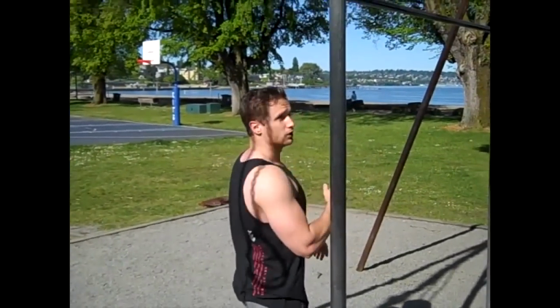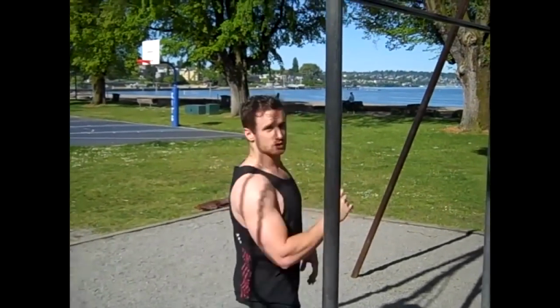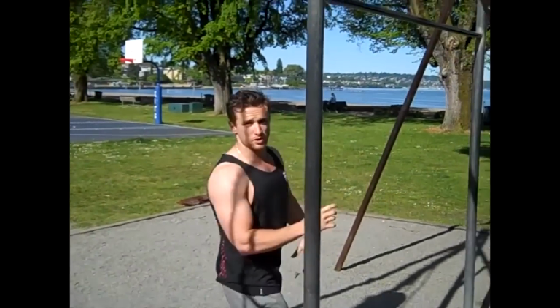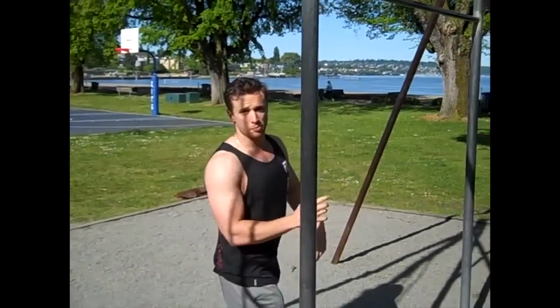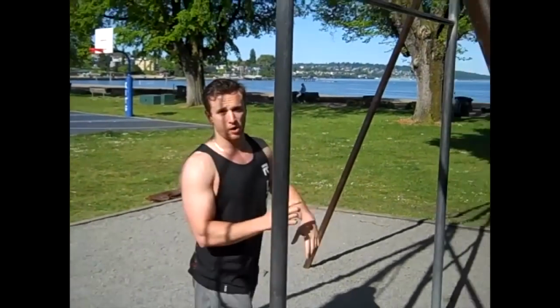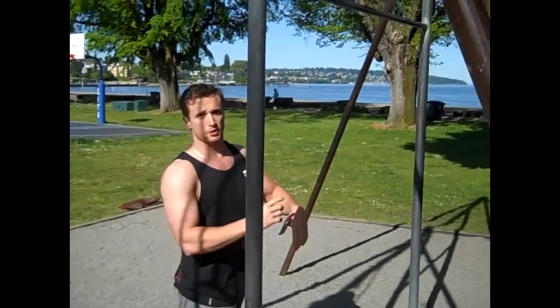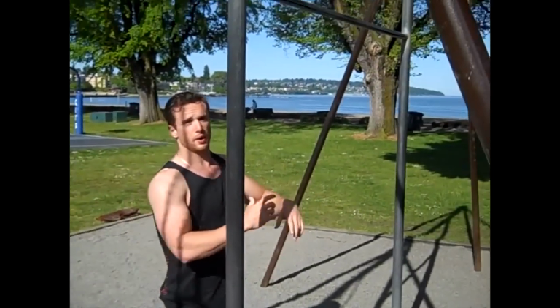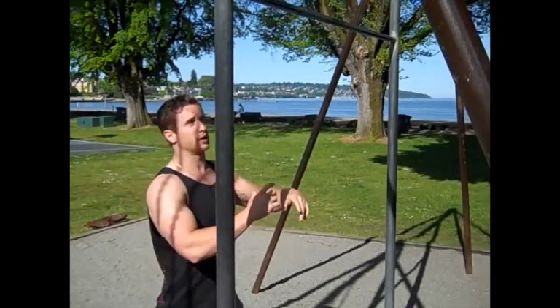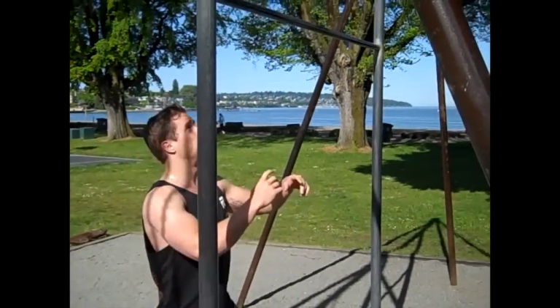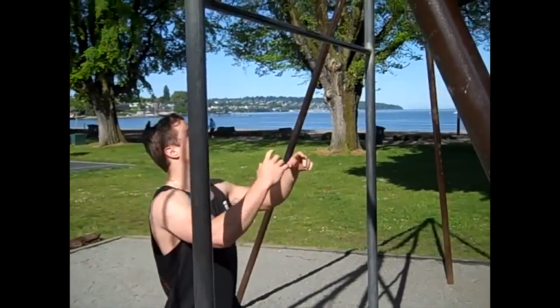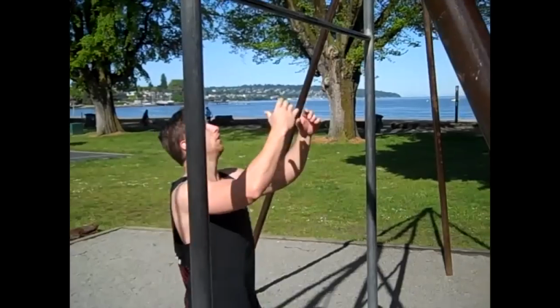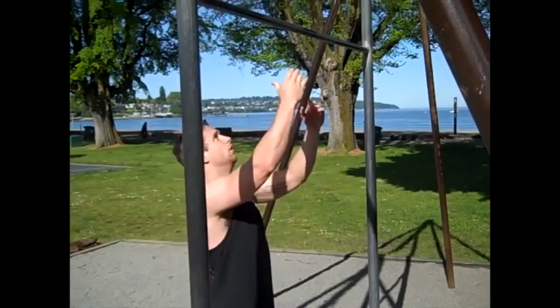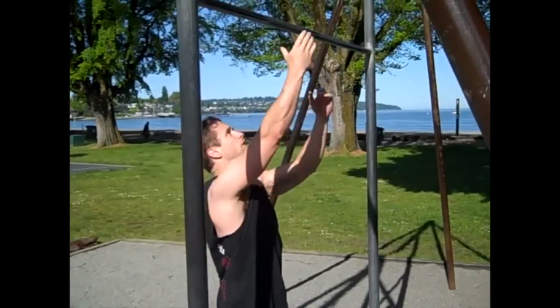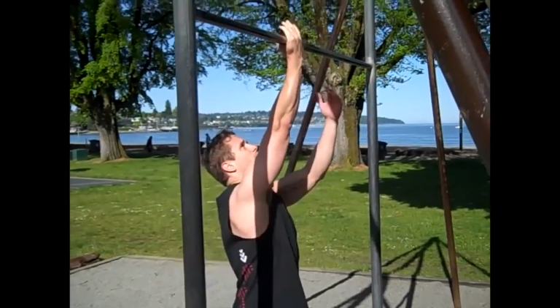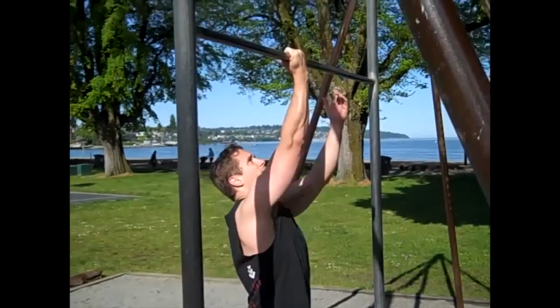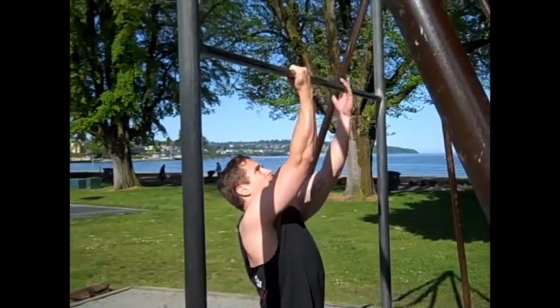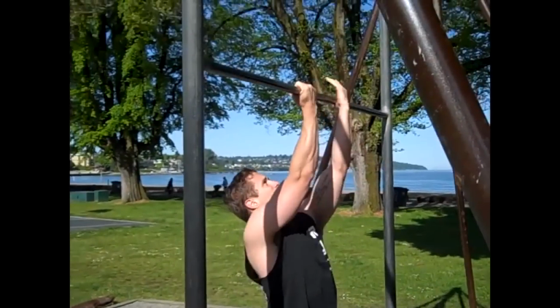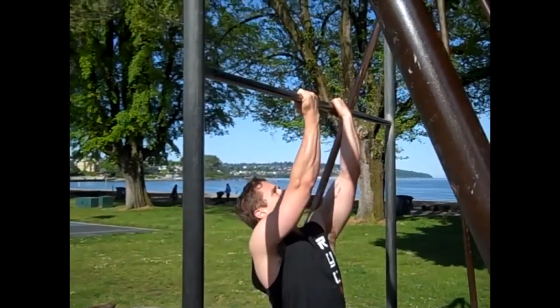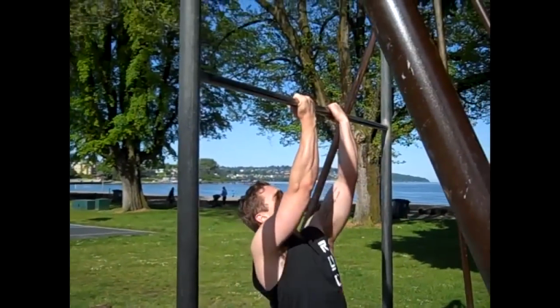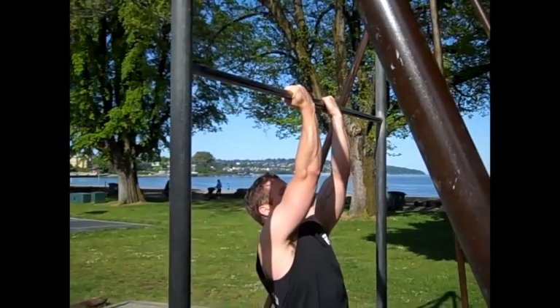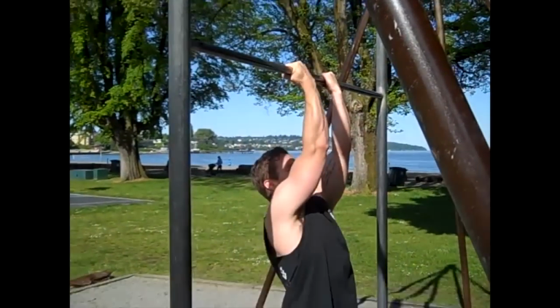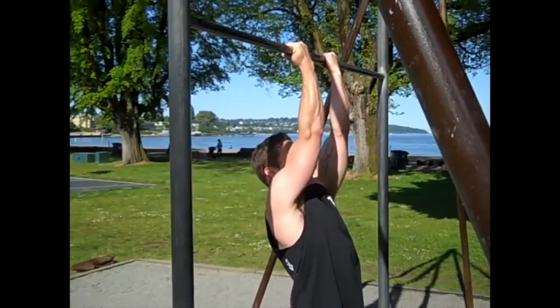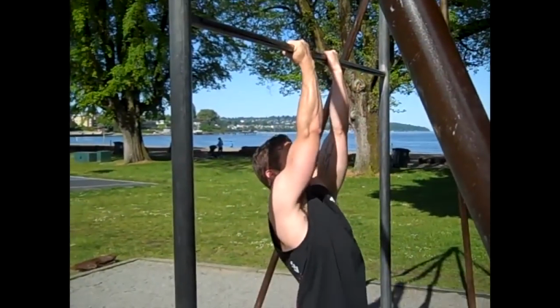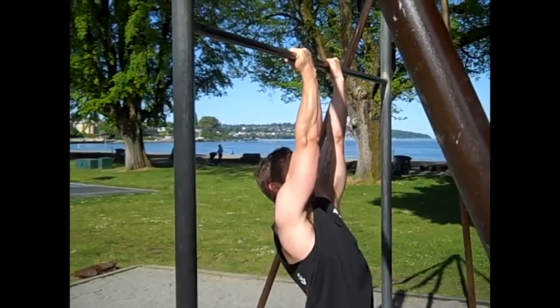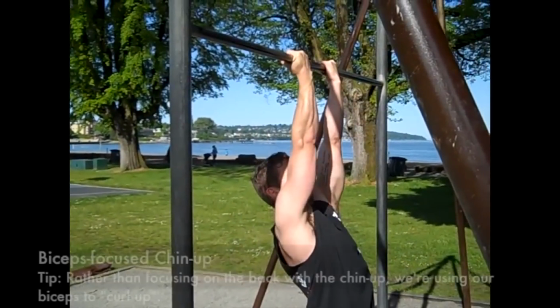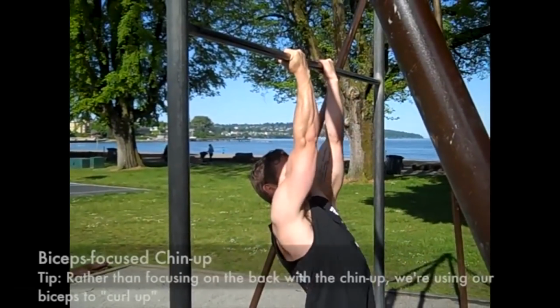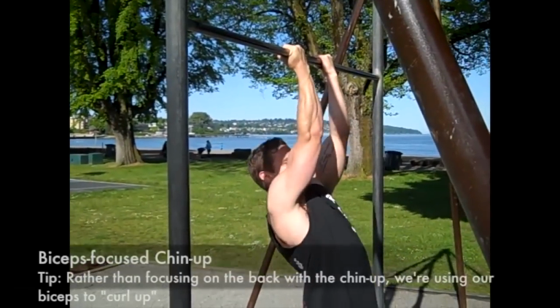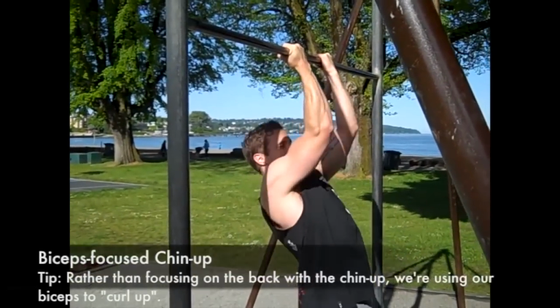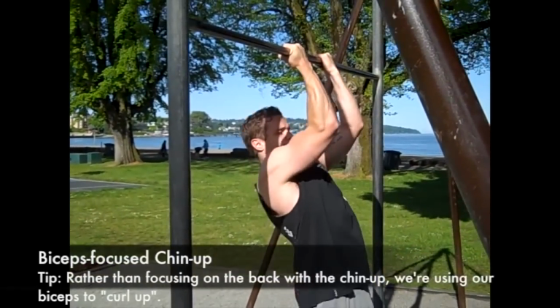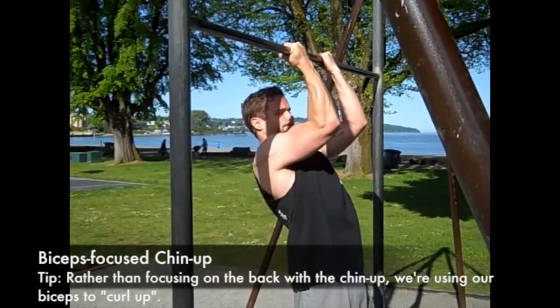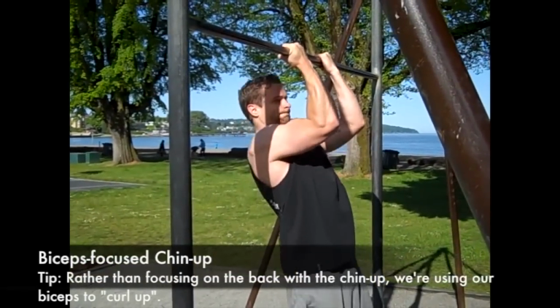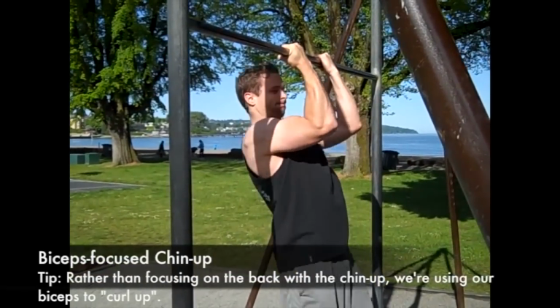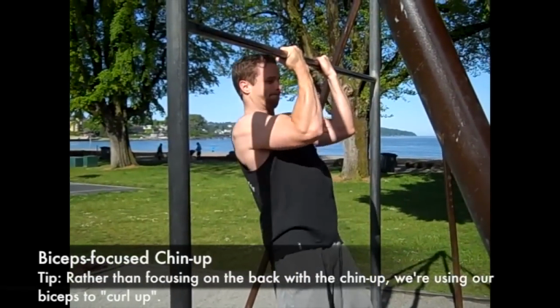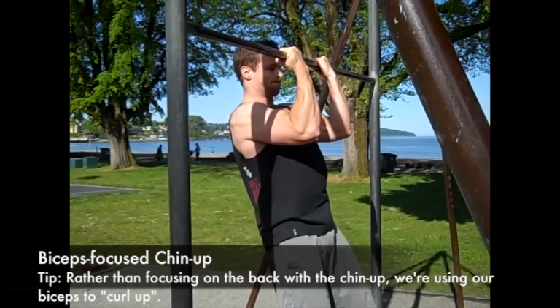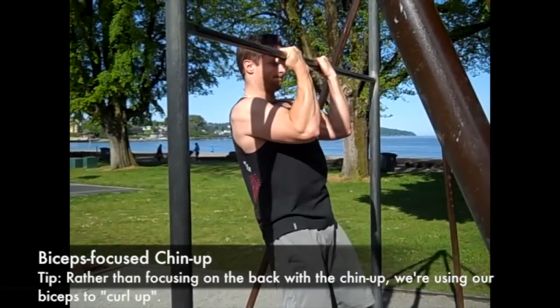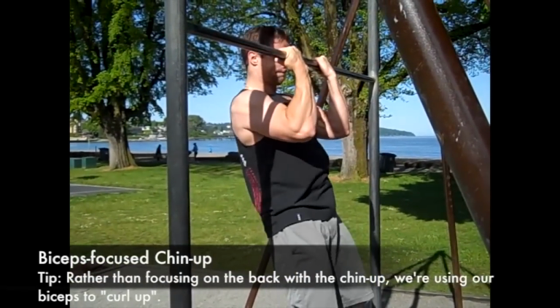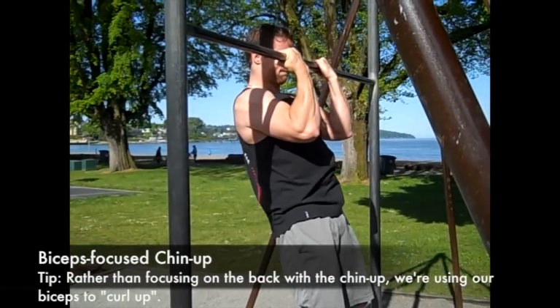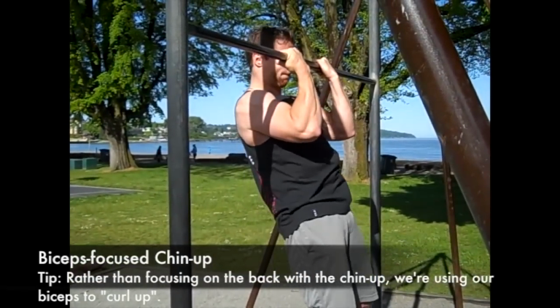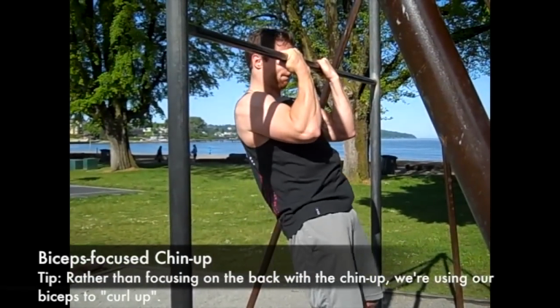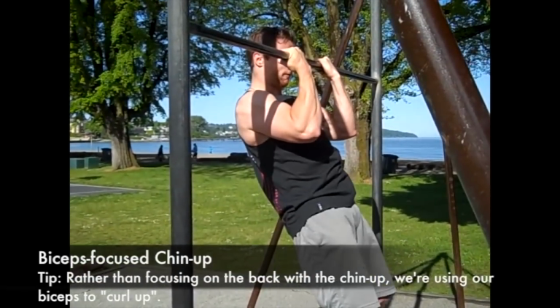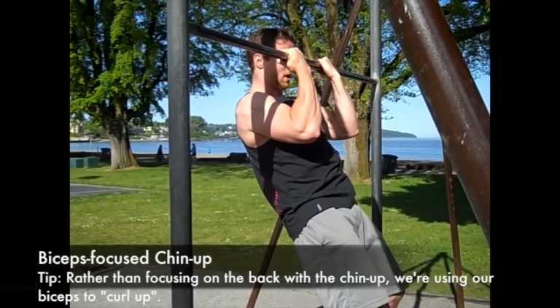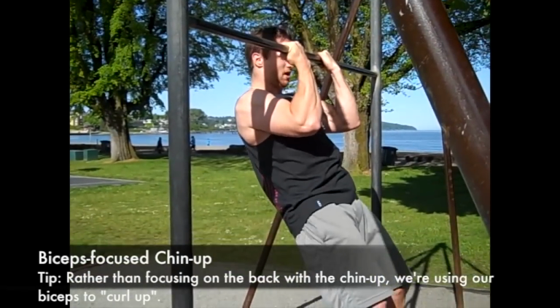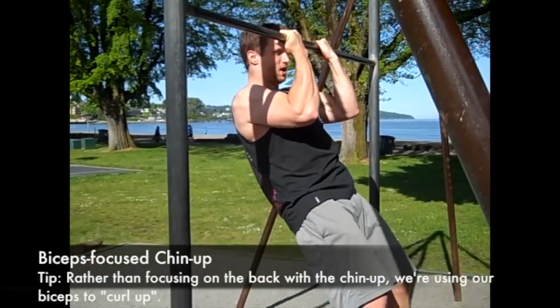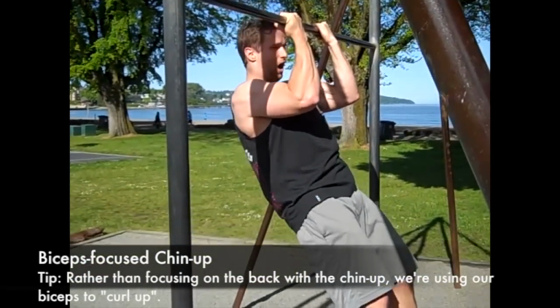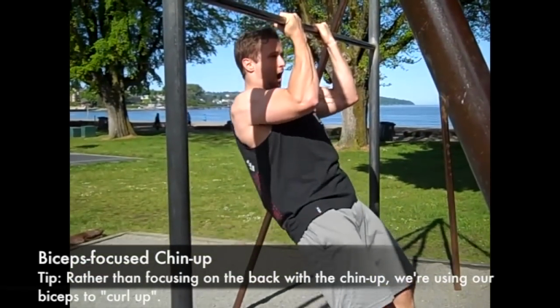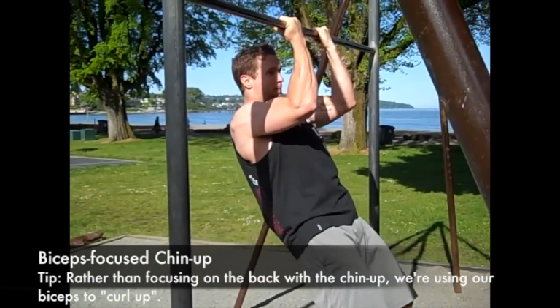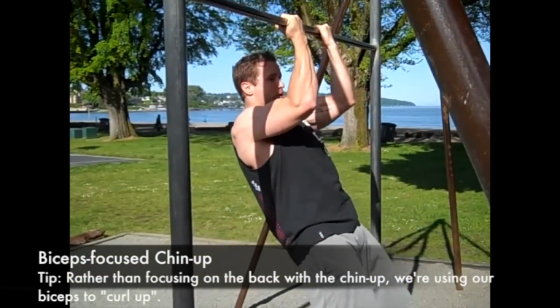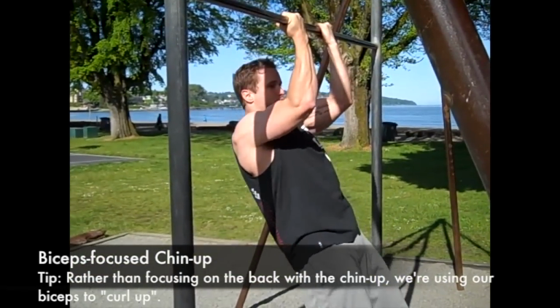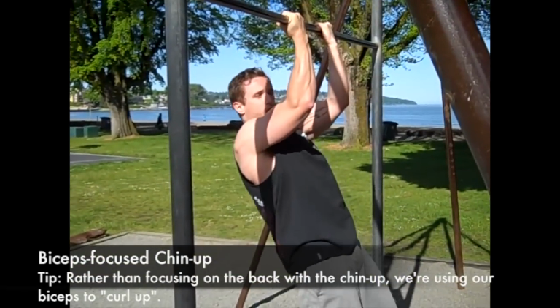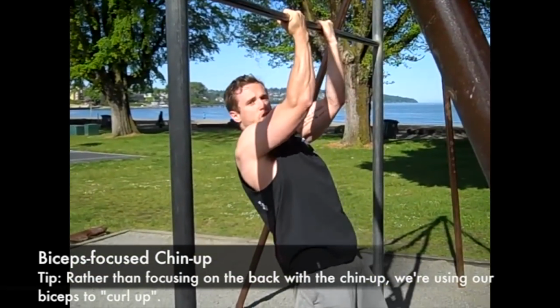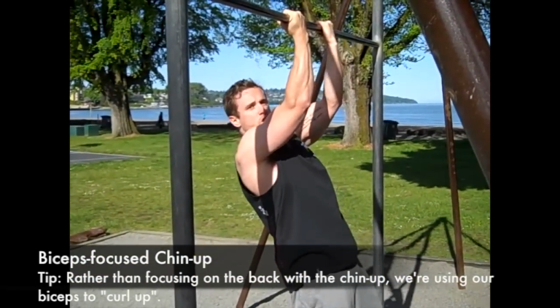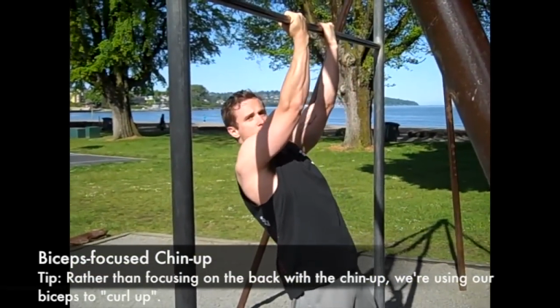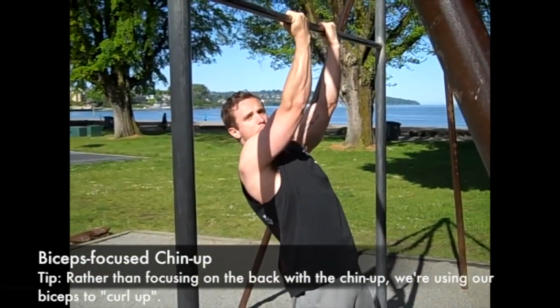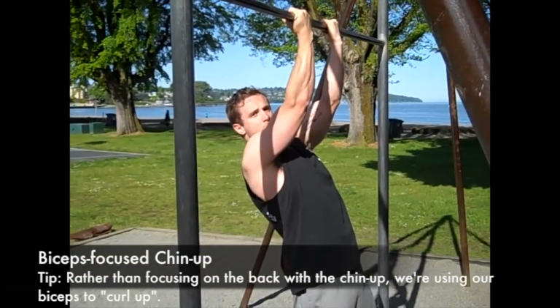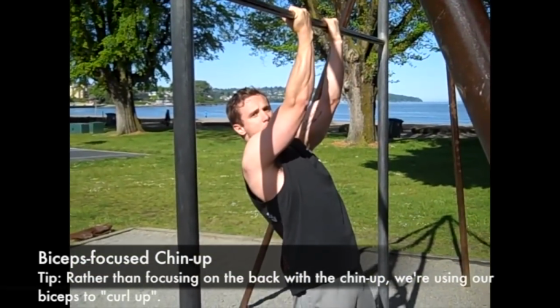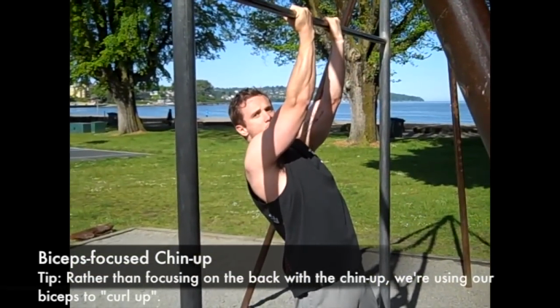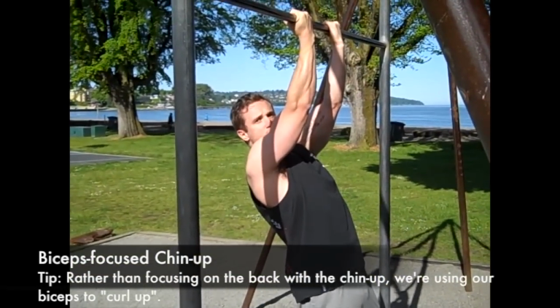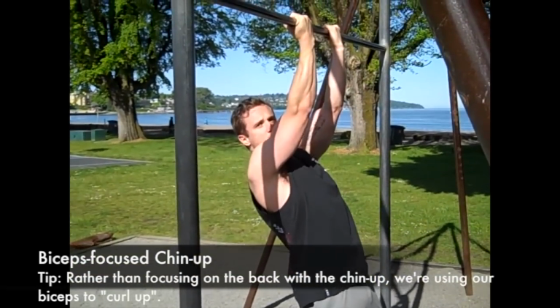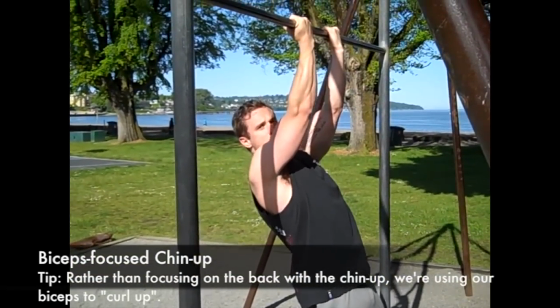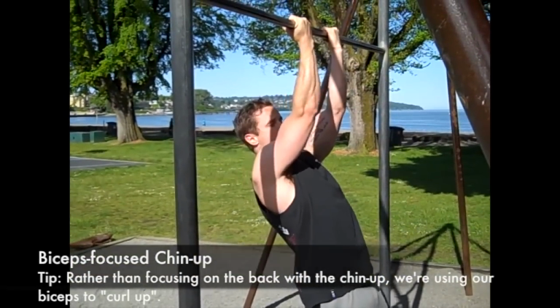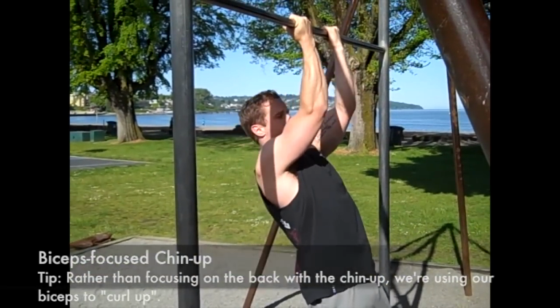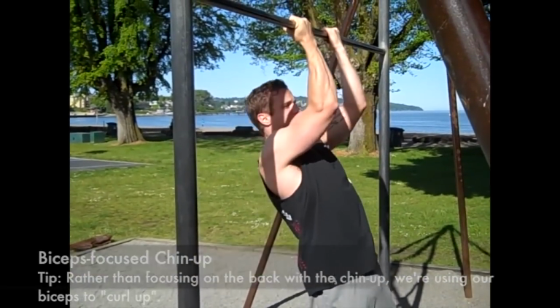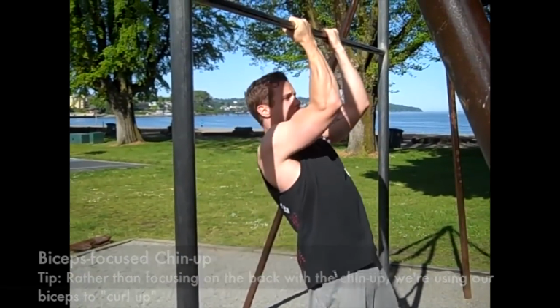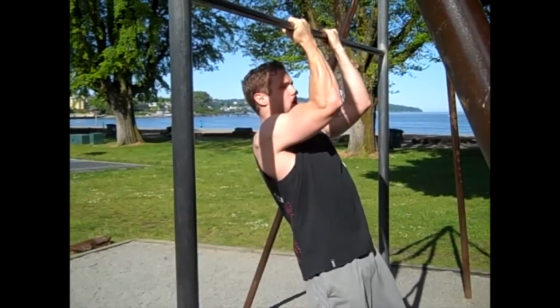This is the bodyweight curl. I'm doing a chin-up with my biceps, not with my back.